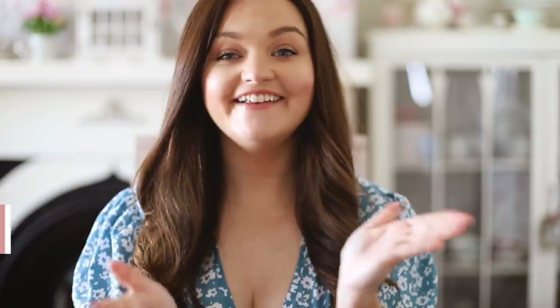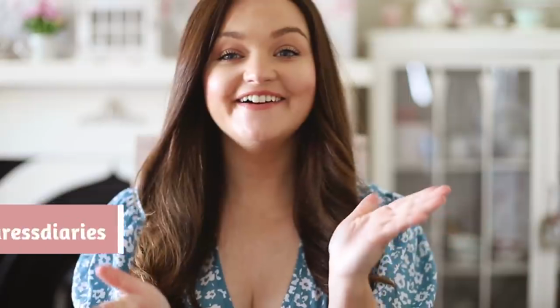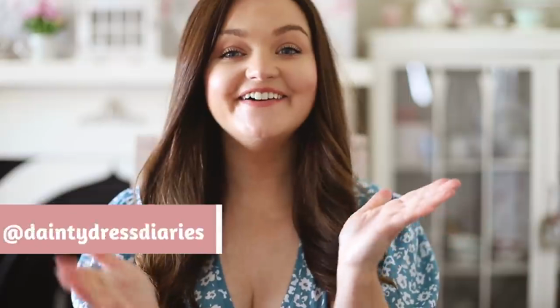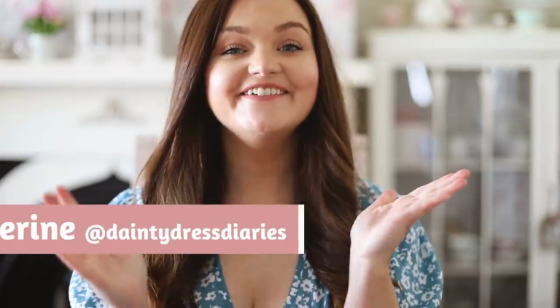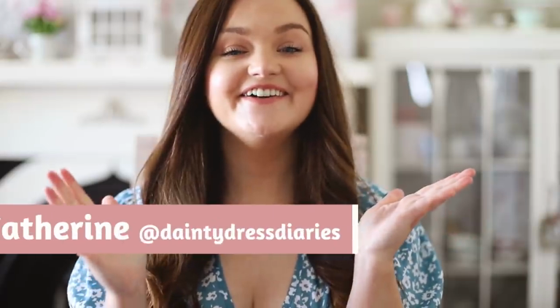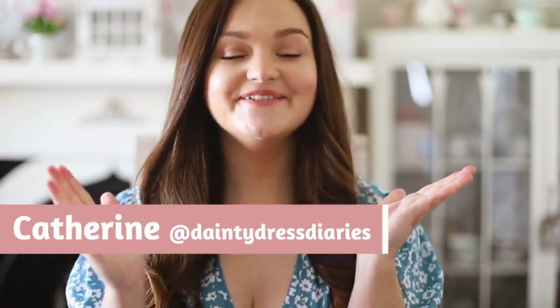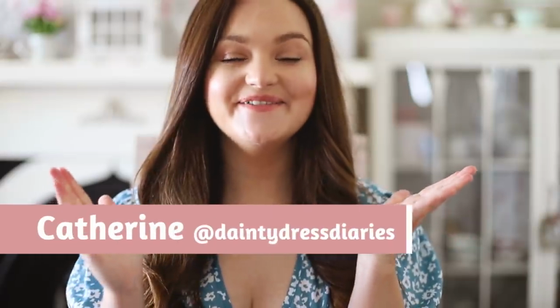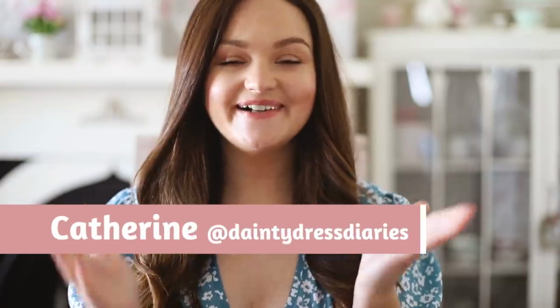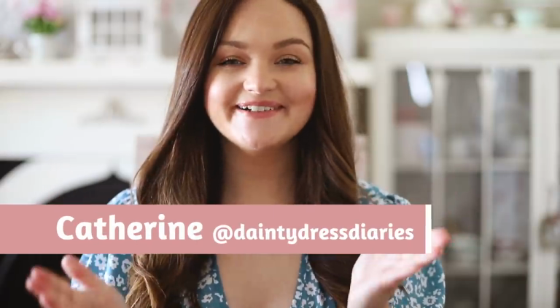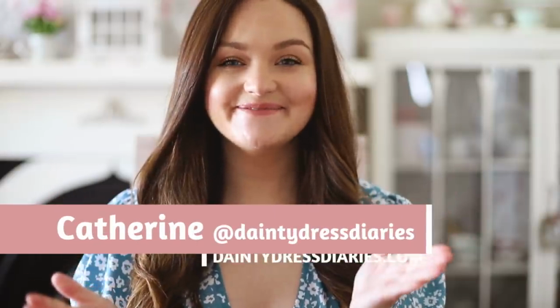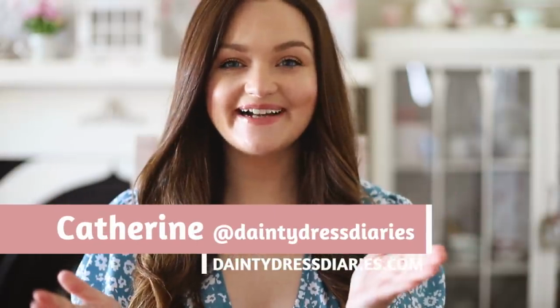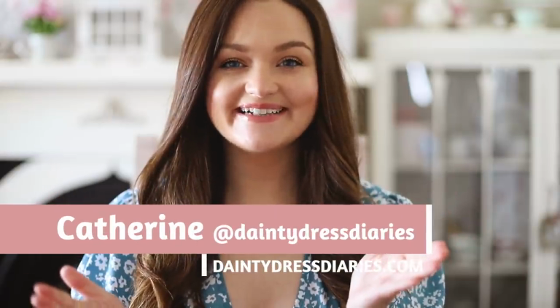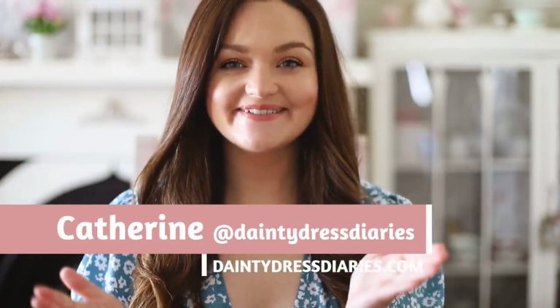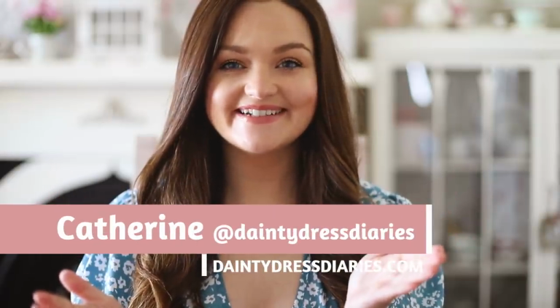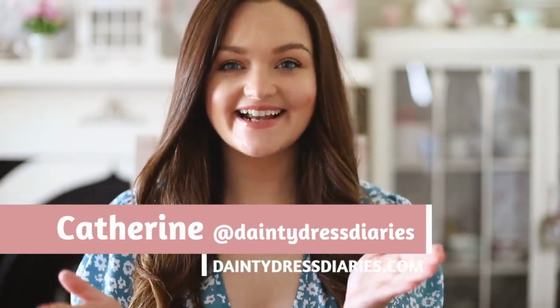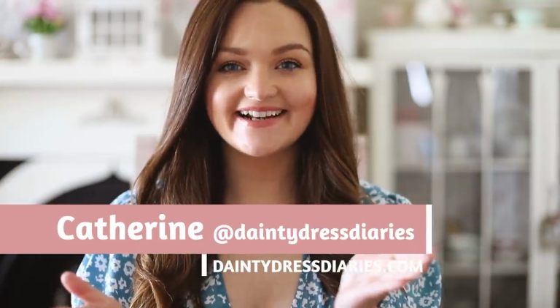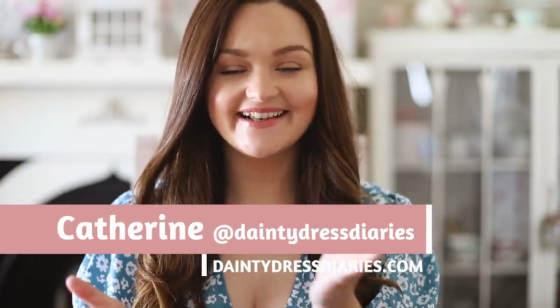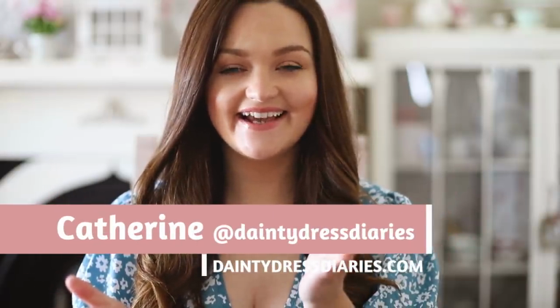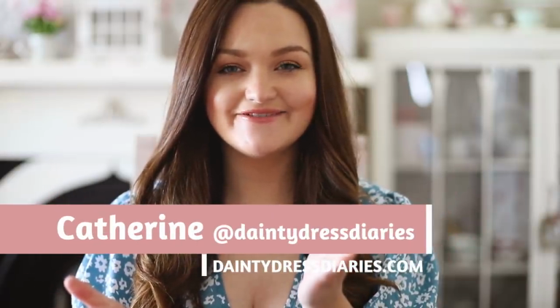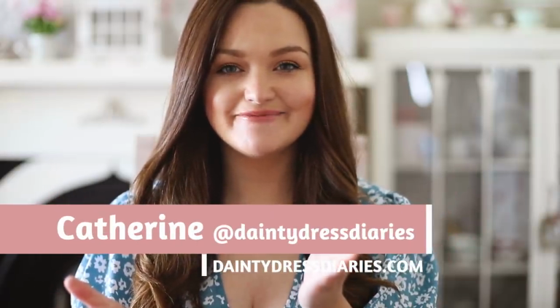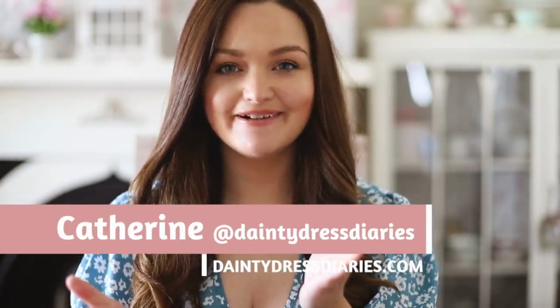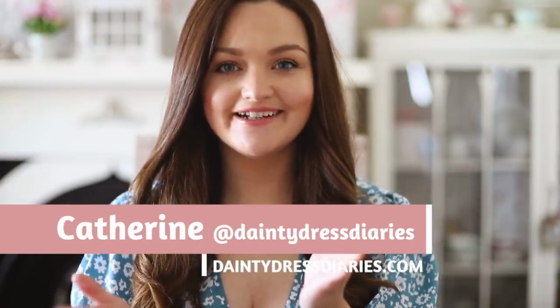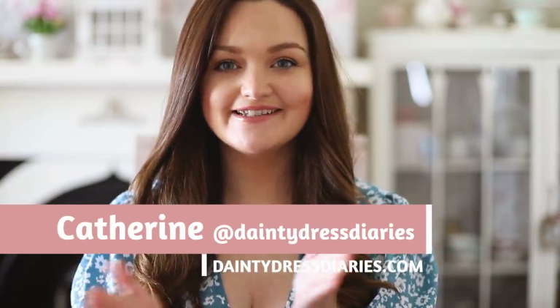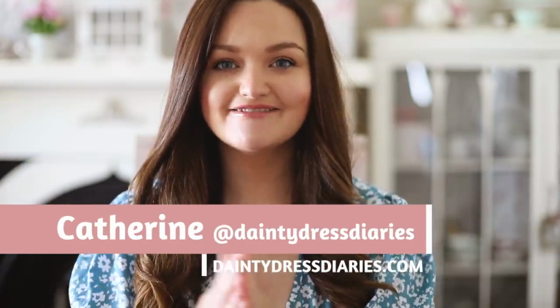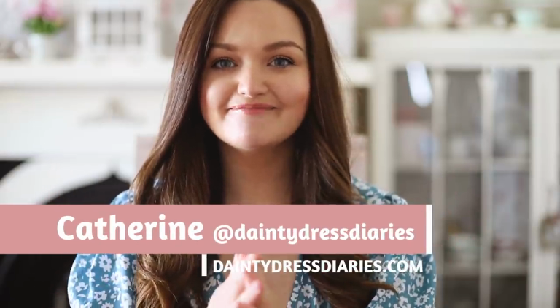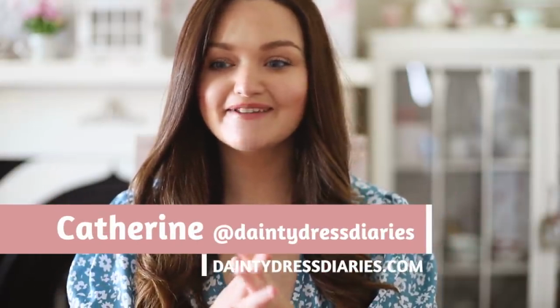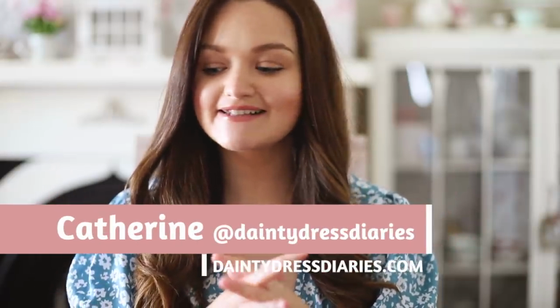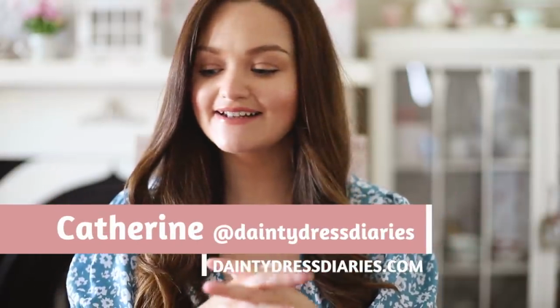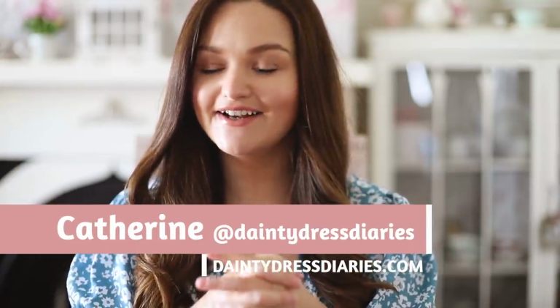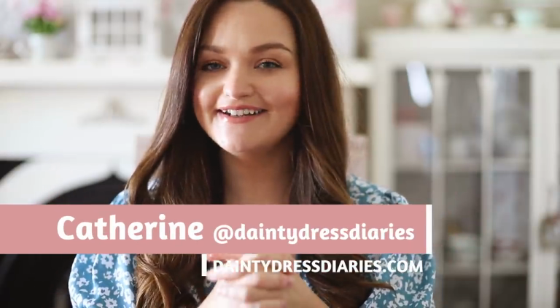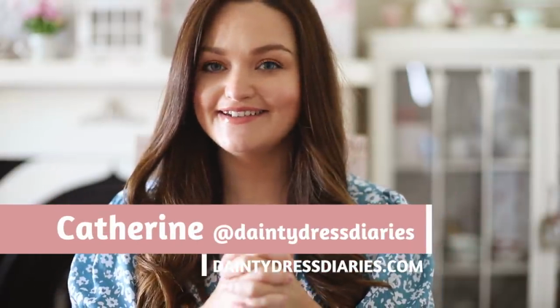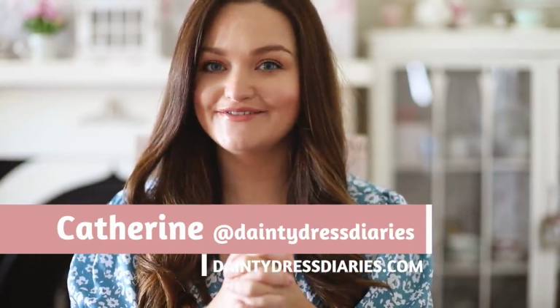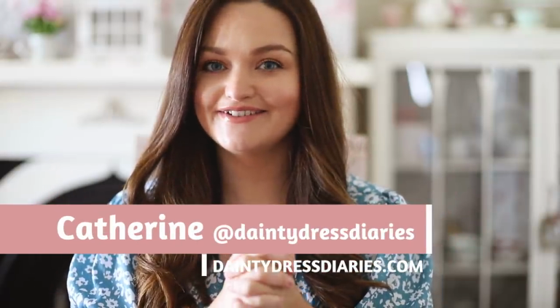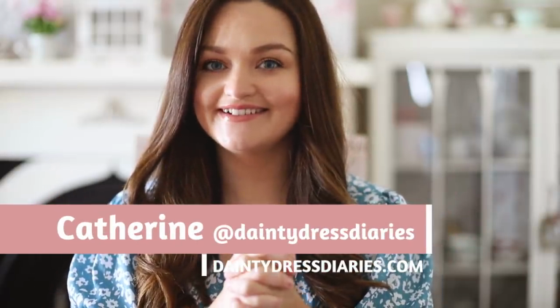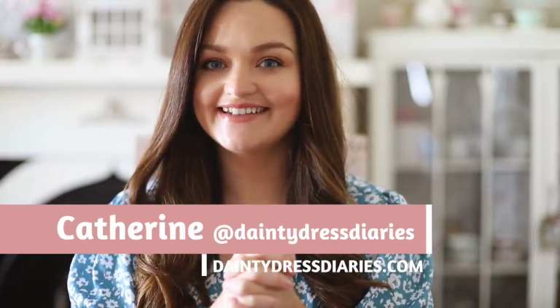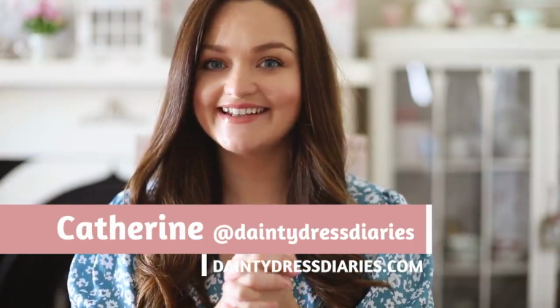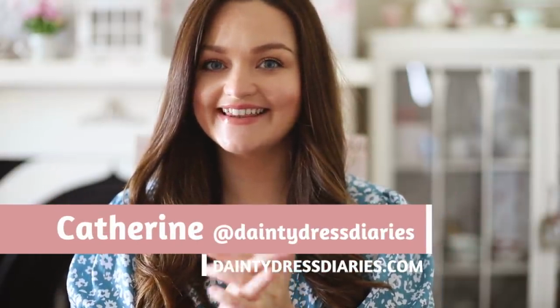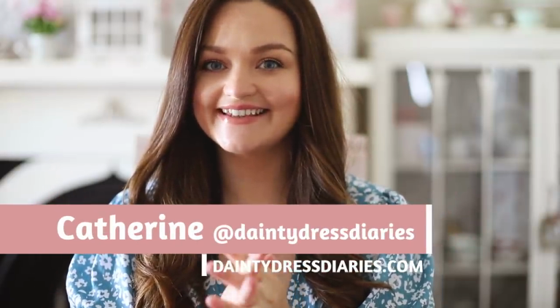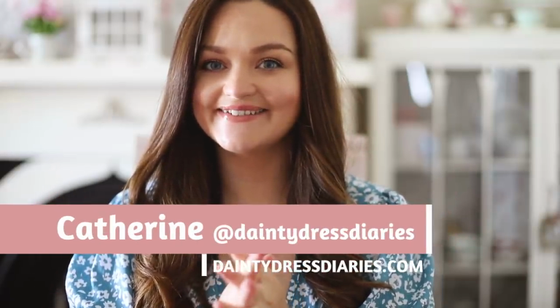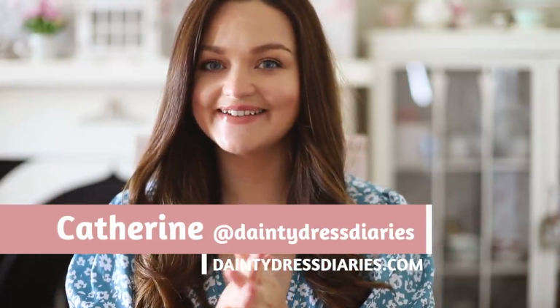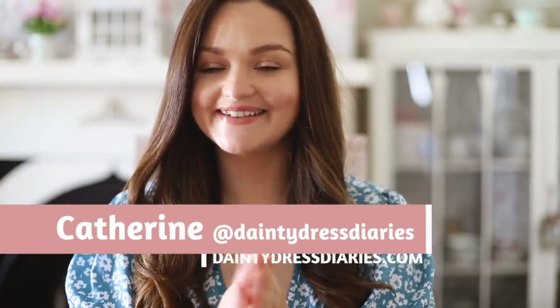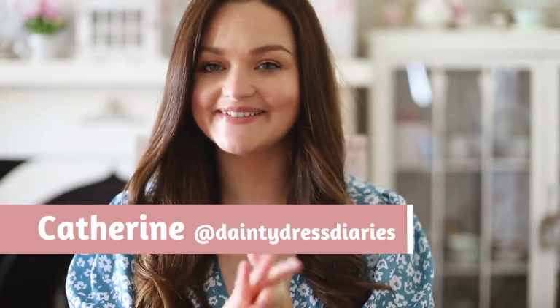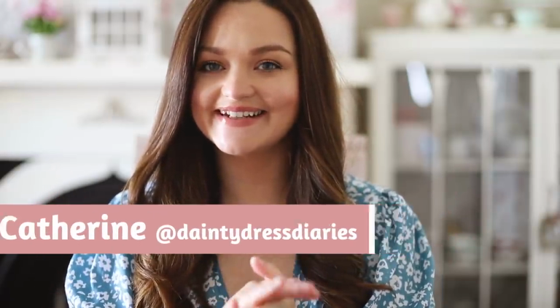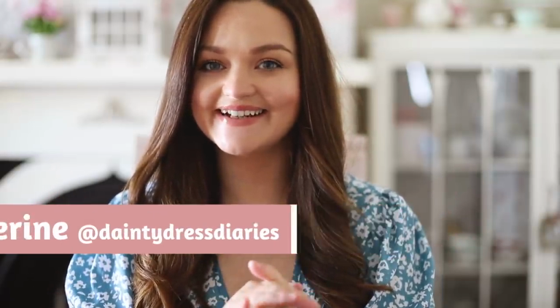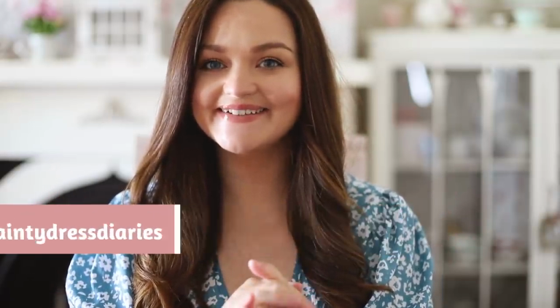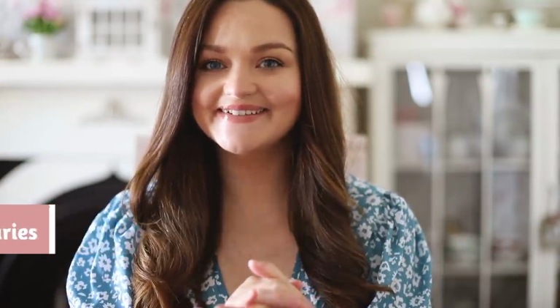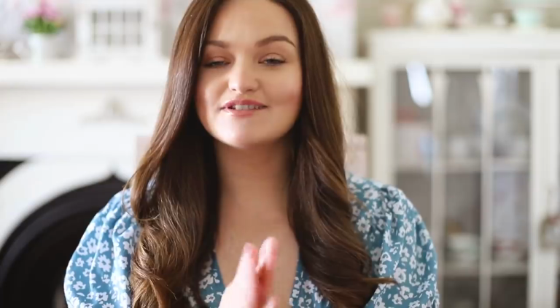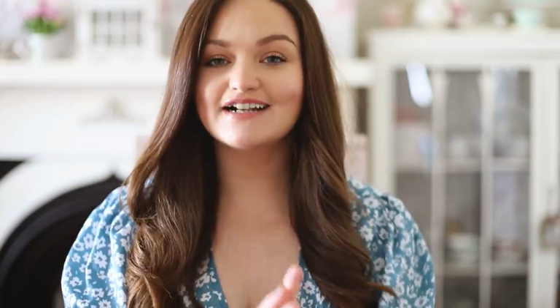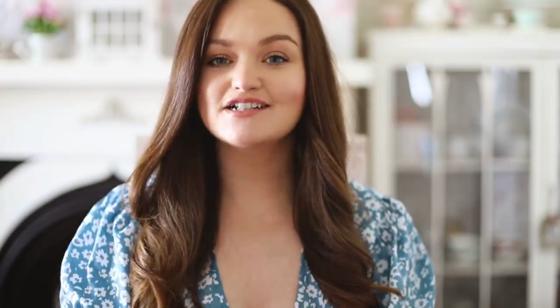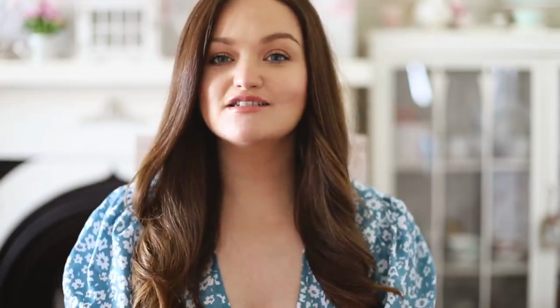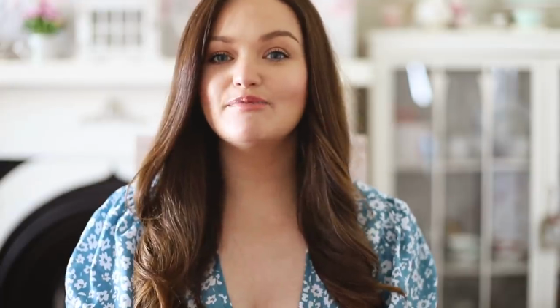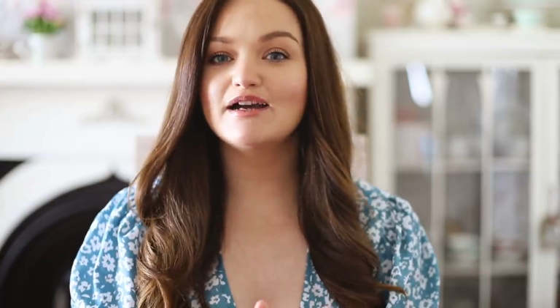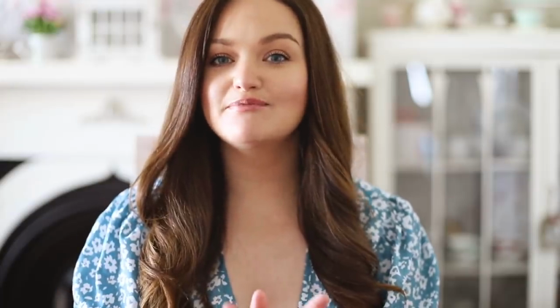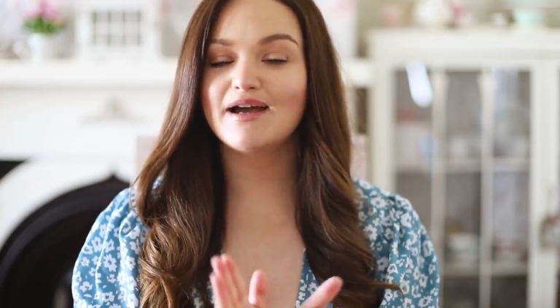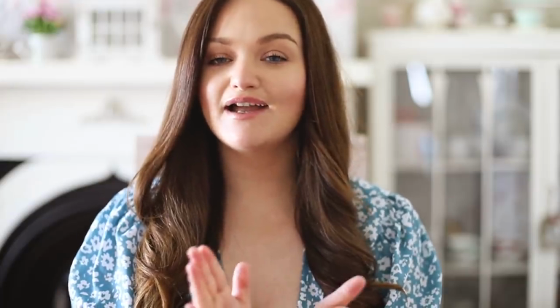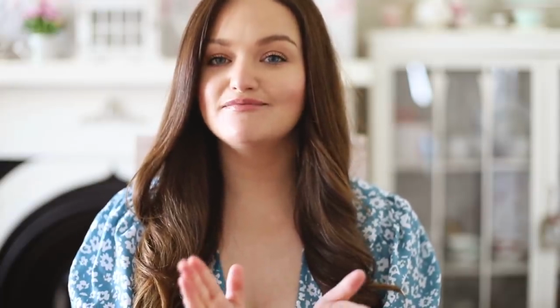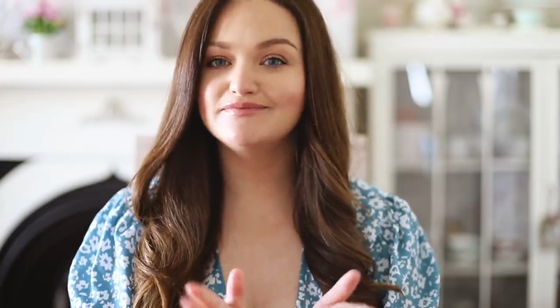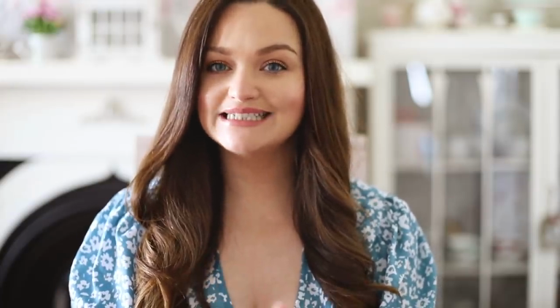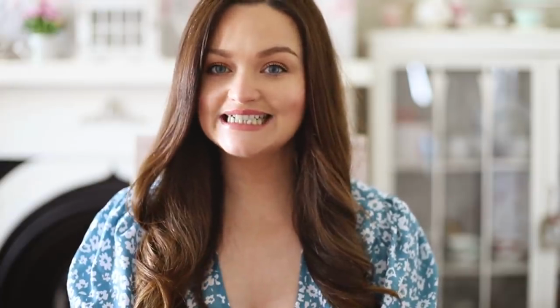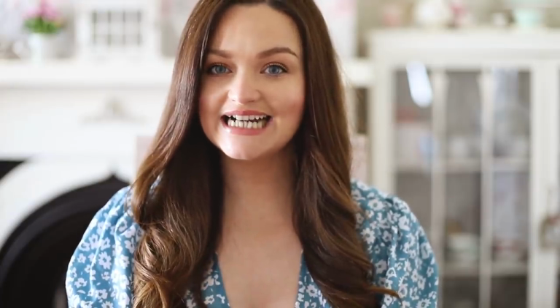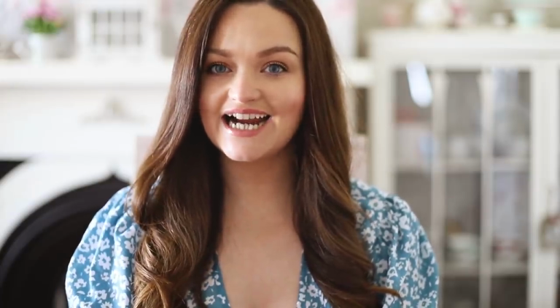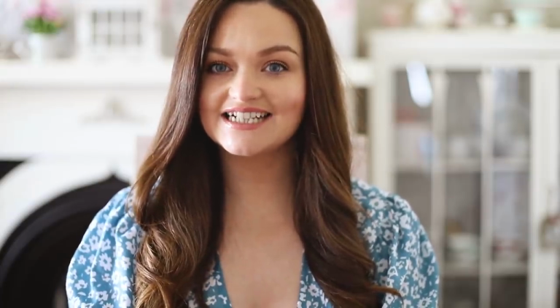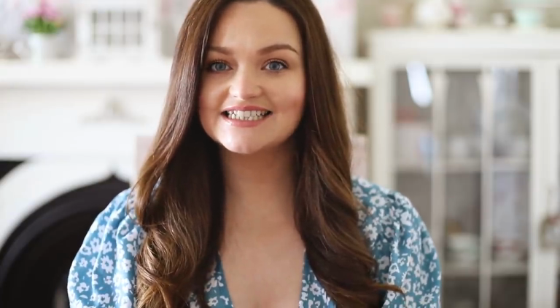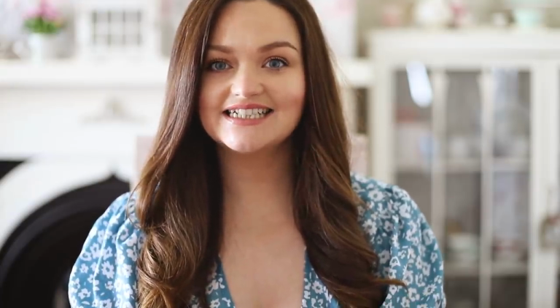Hello and welcome back to my channel, everybody. Something slightly different in this week's video. I was actually inspired by Mr. Carrington.